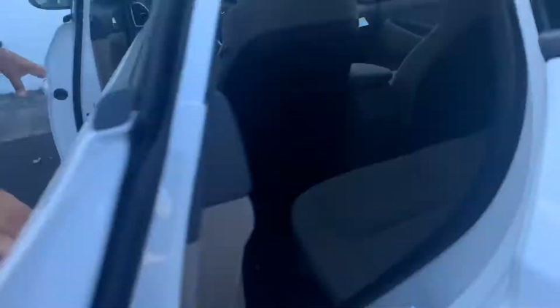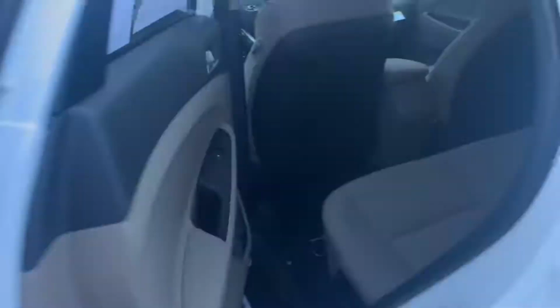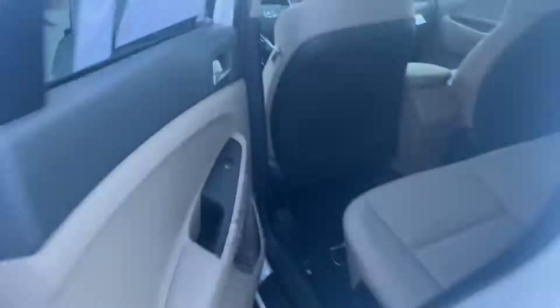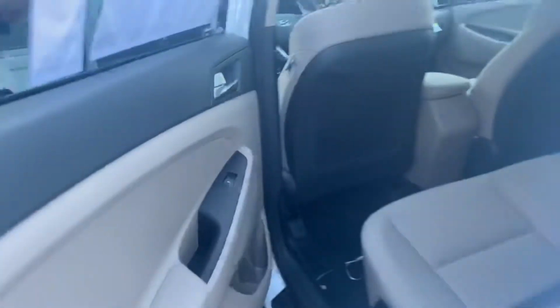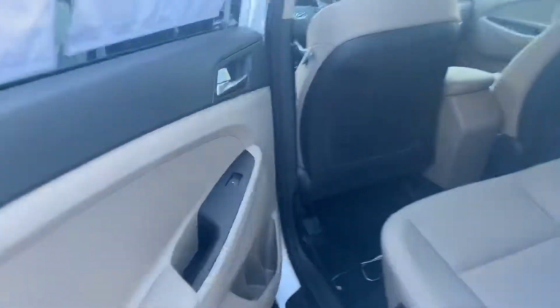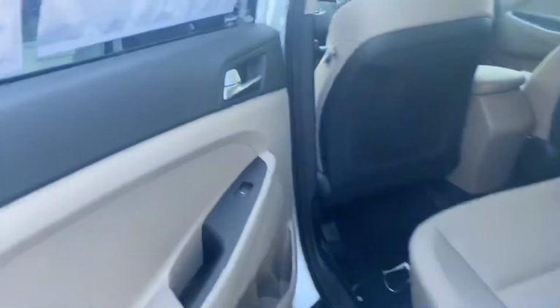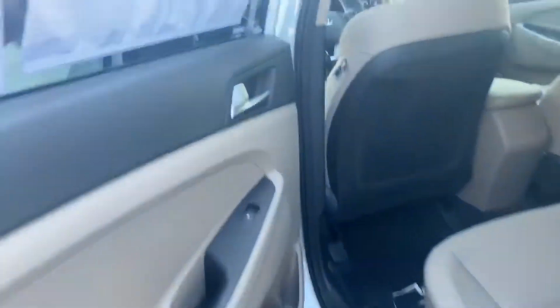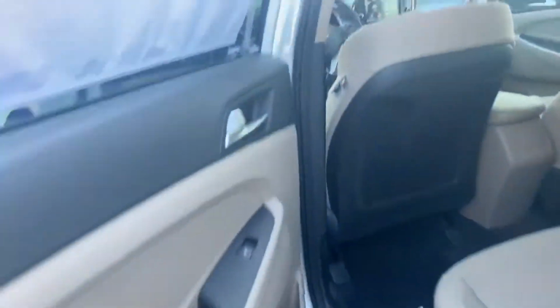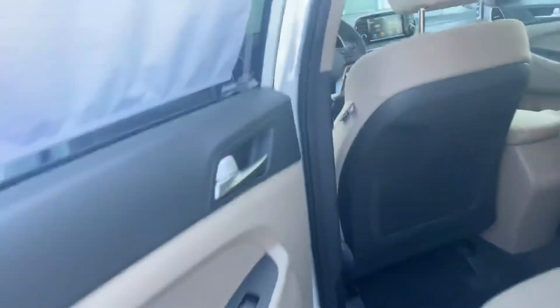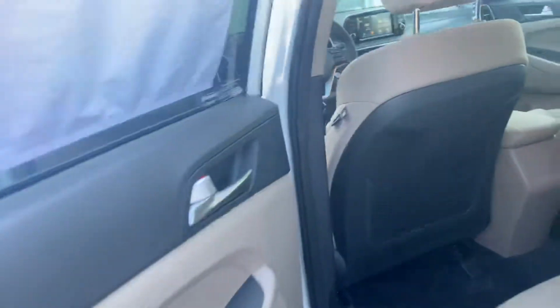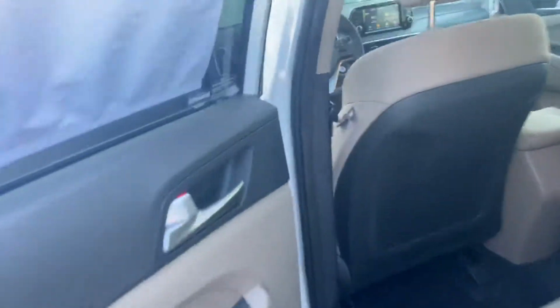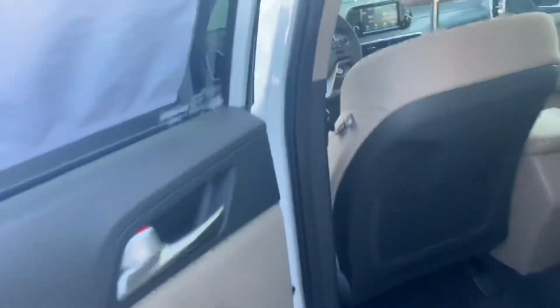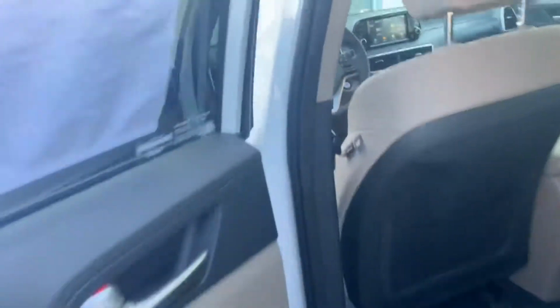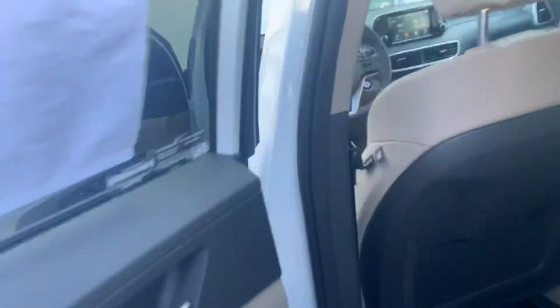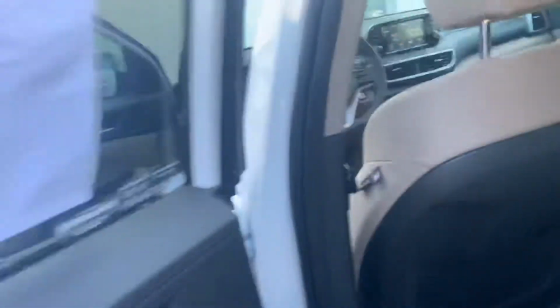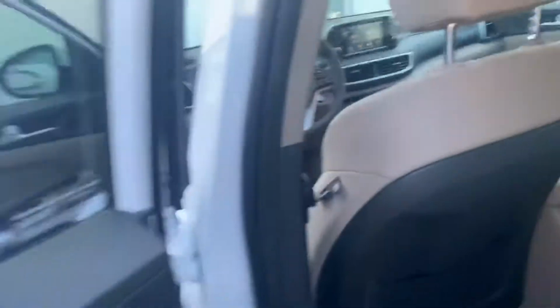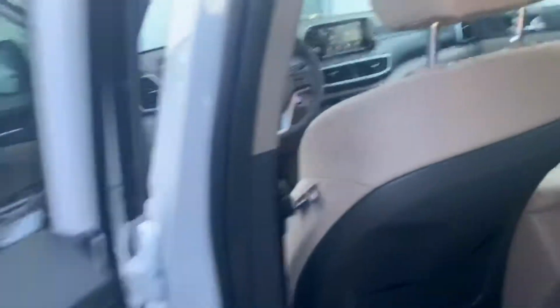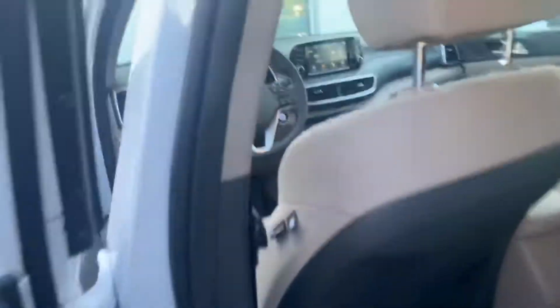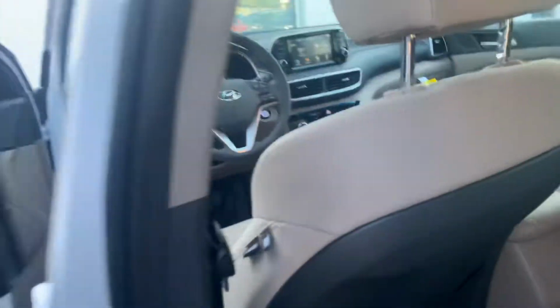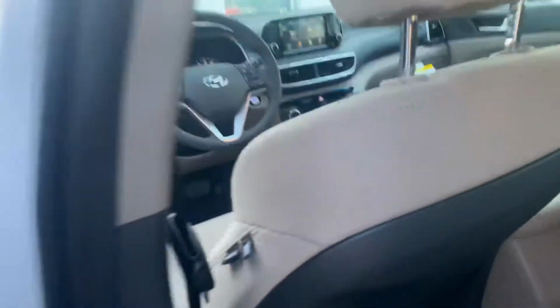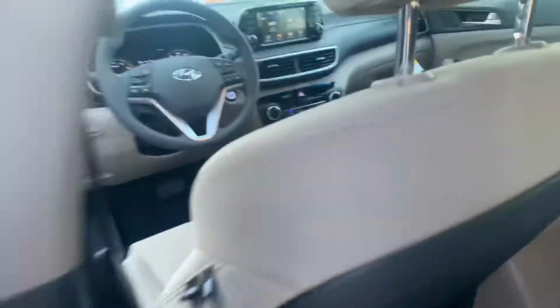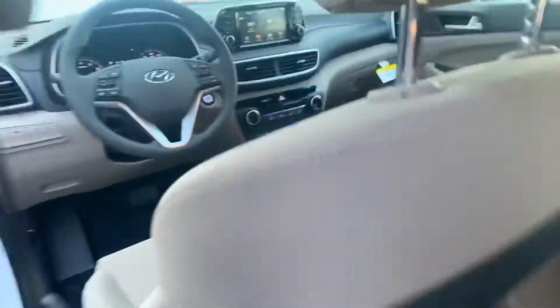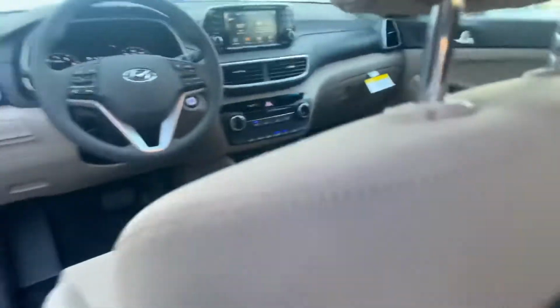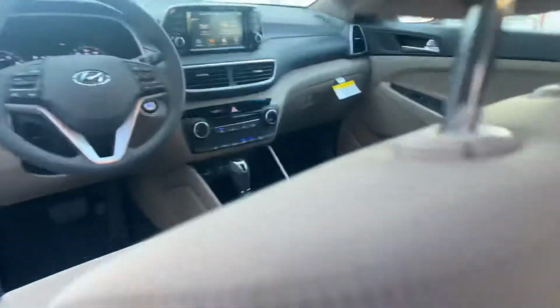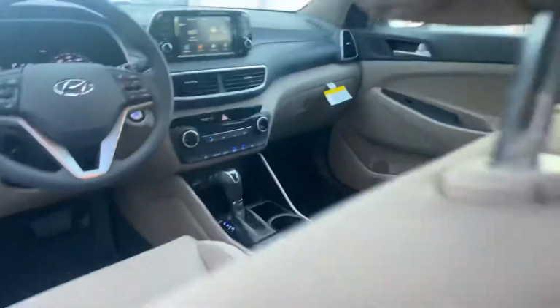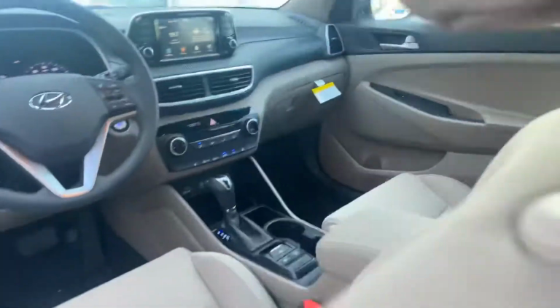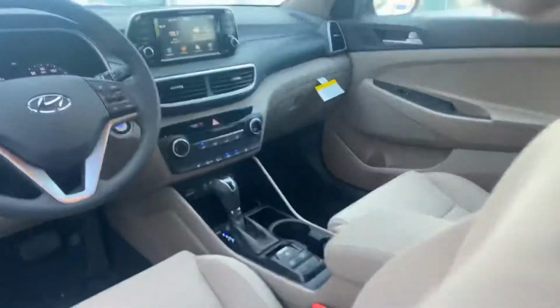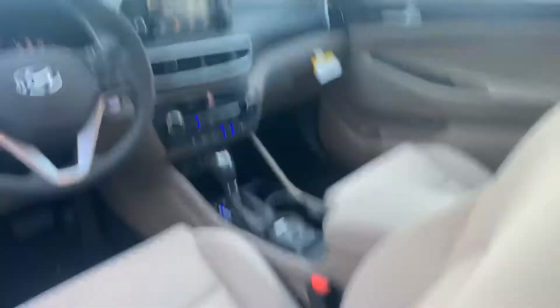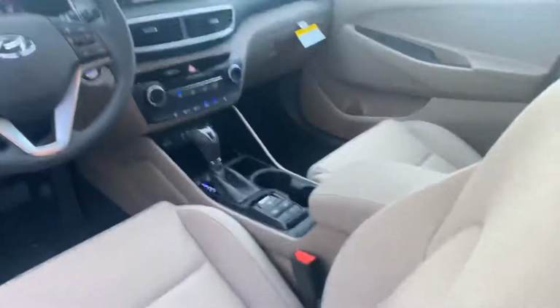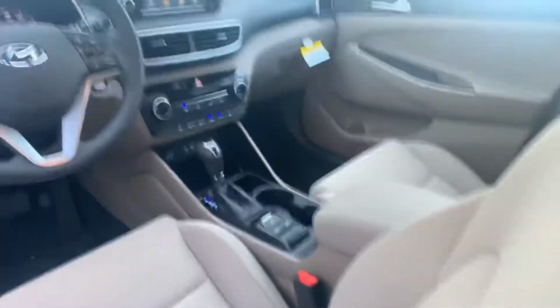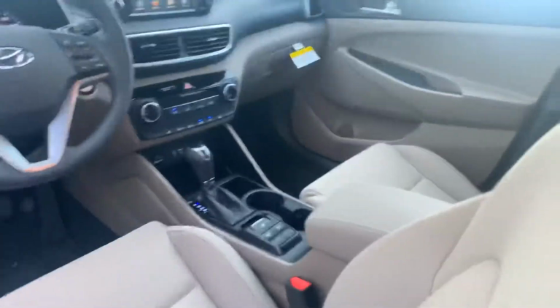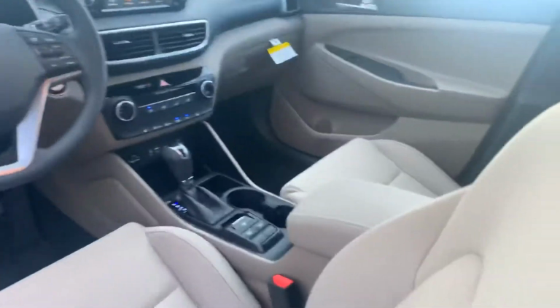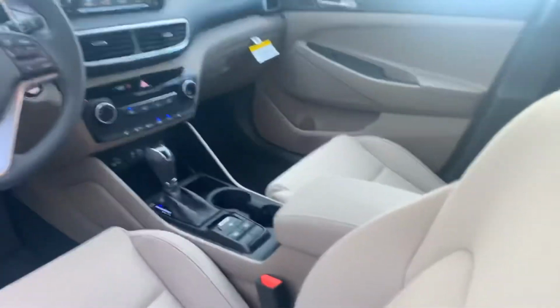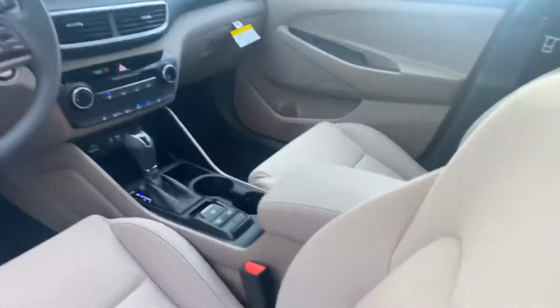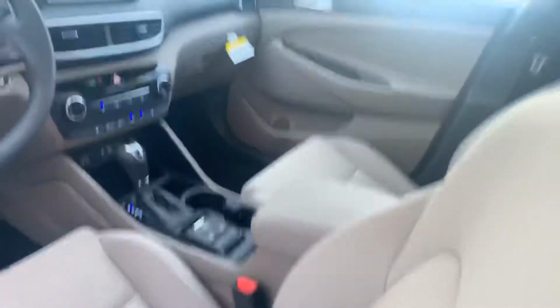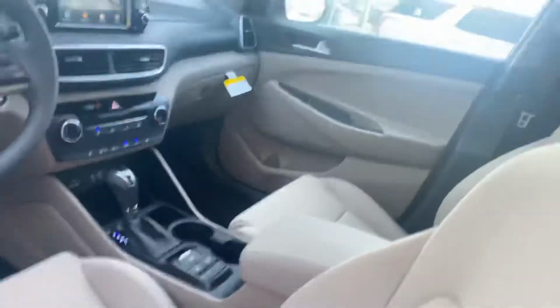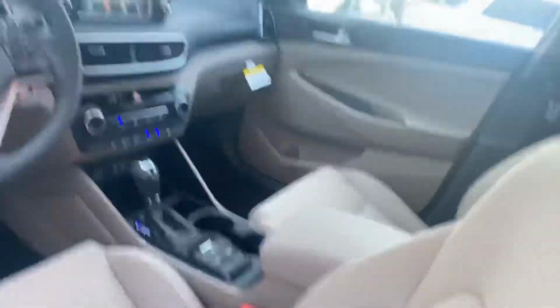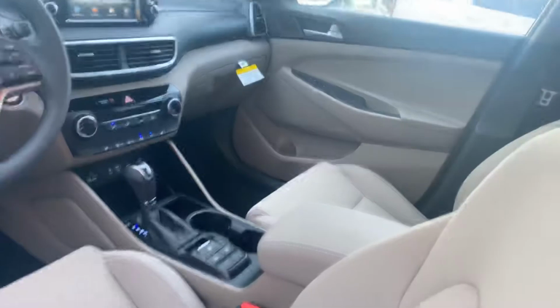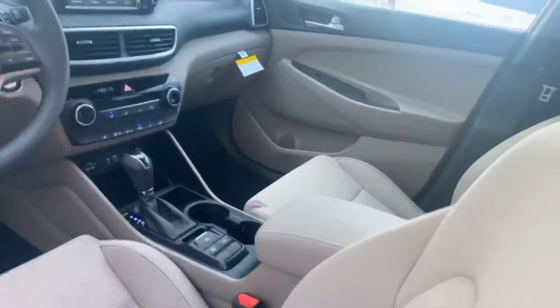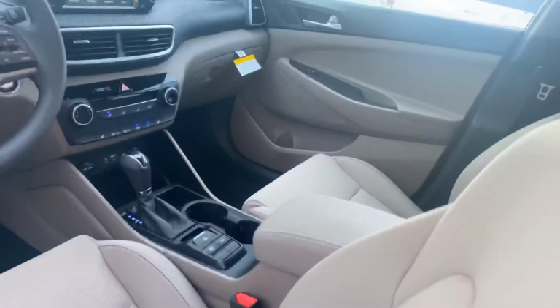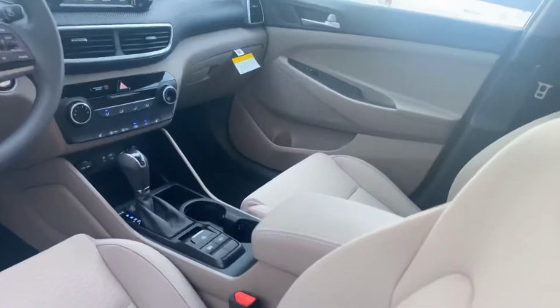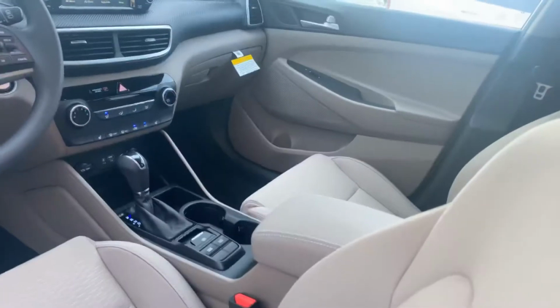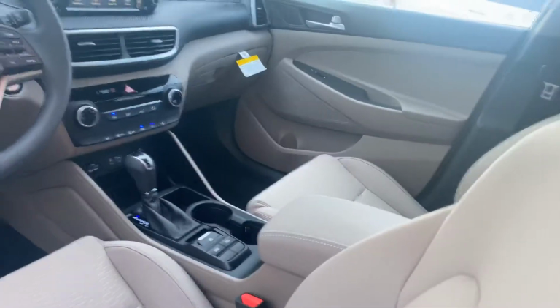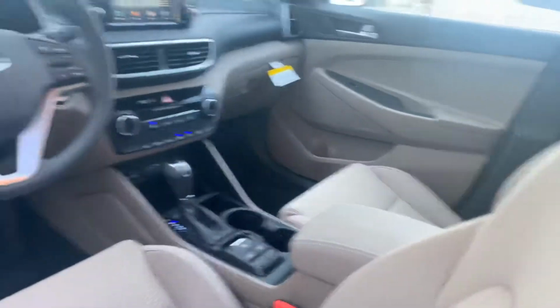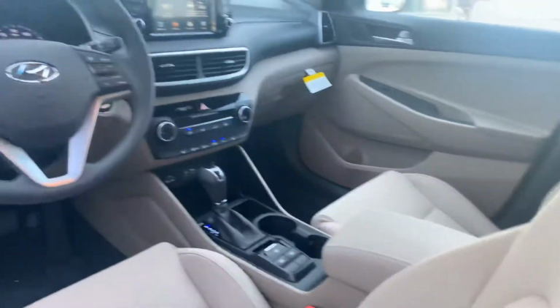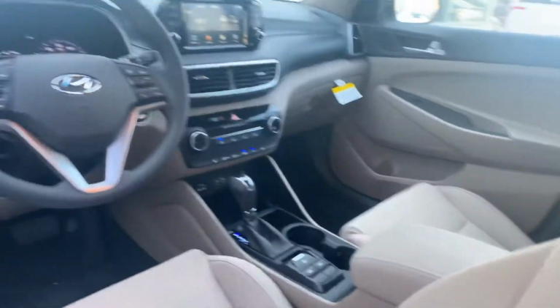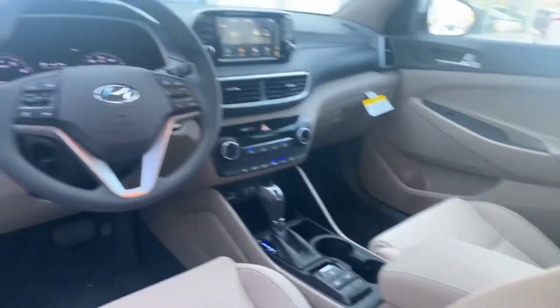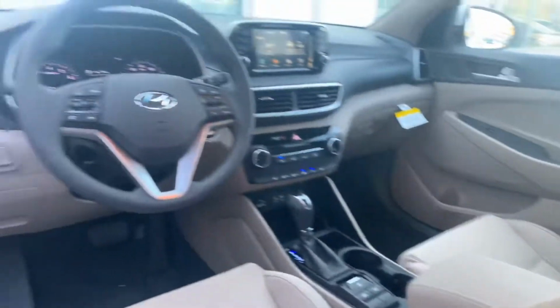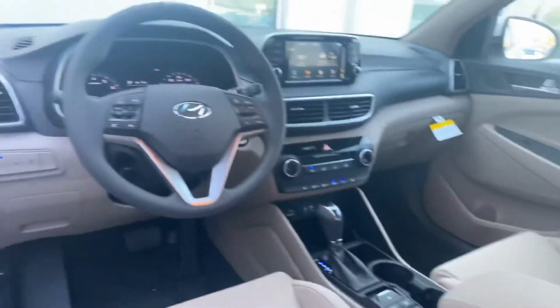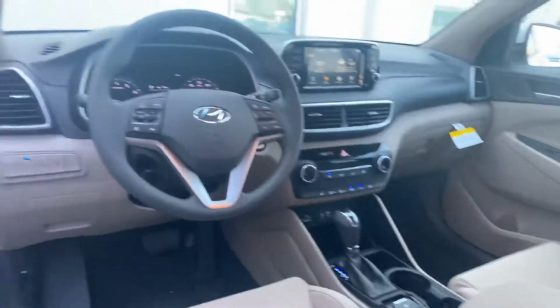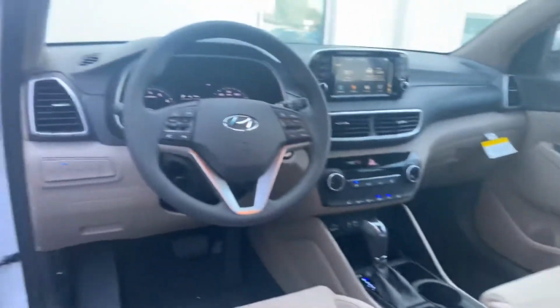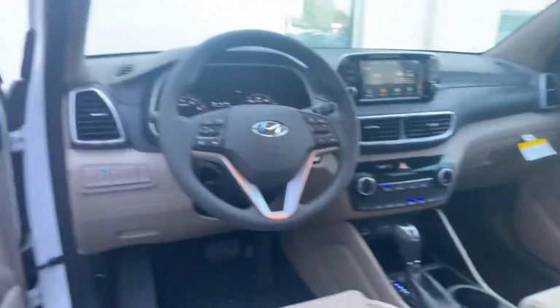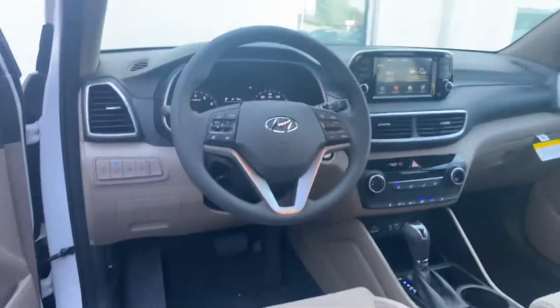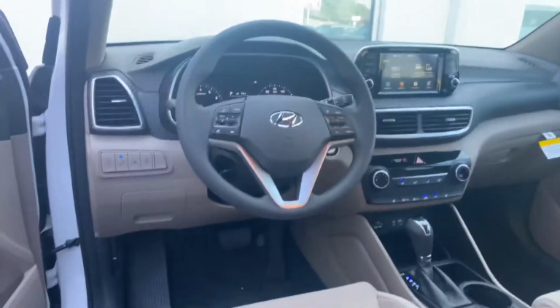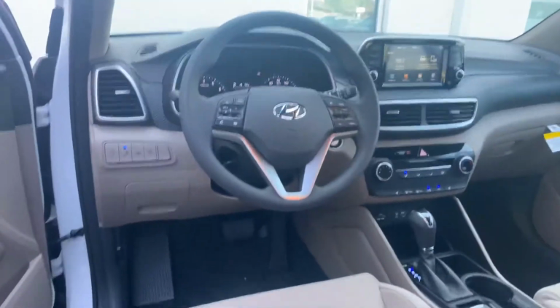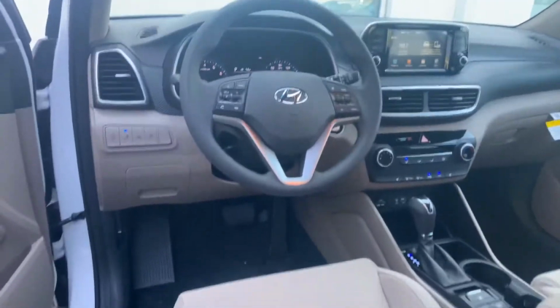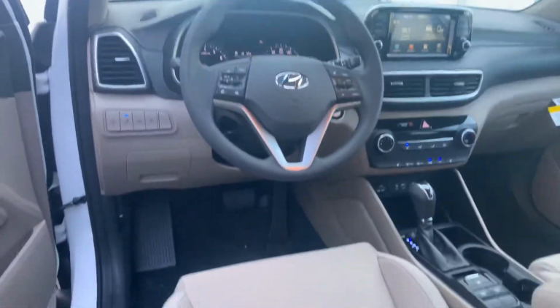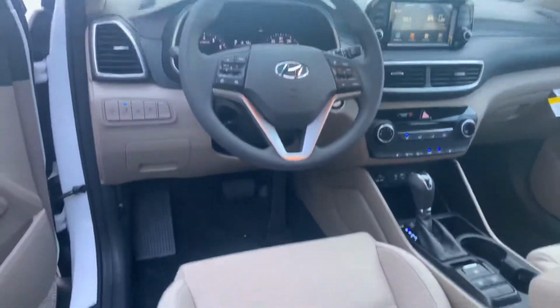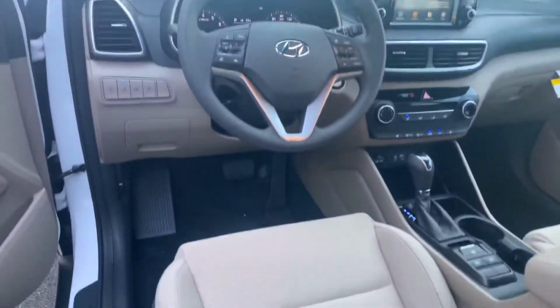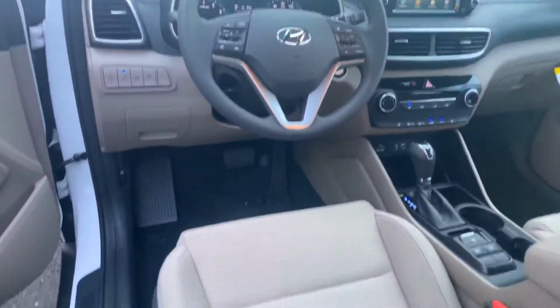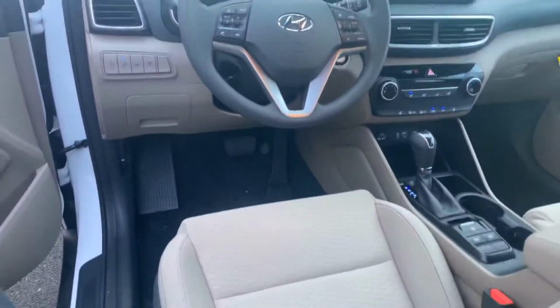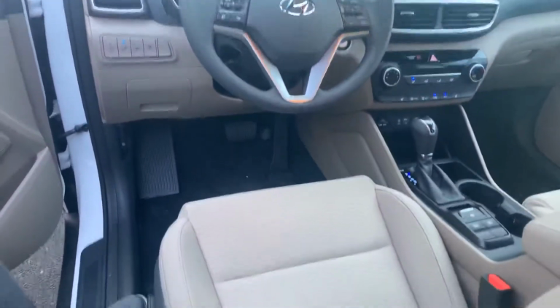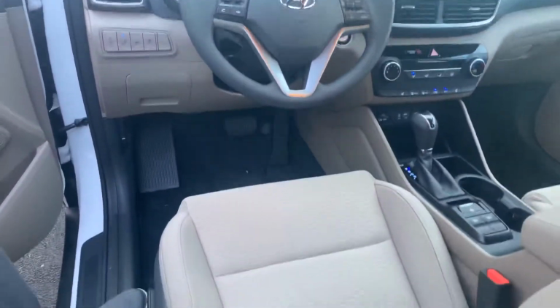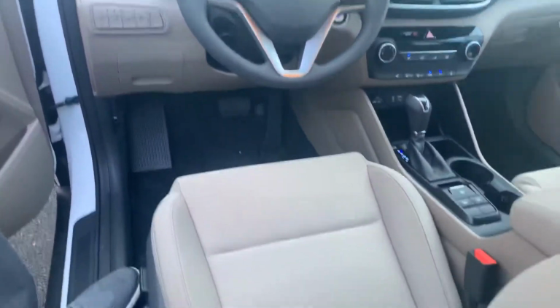Let's take a look on the inside. On the inside, we have premium cloth throughout the whole vehicle, and a power seat with lumbar support here on the driver's side.